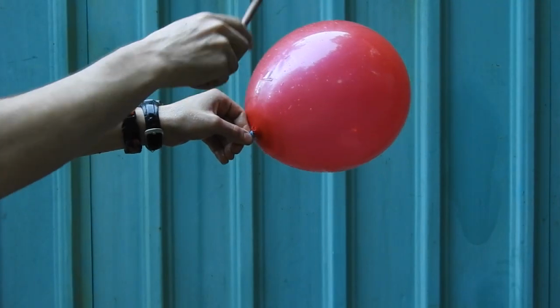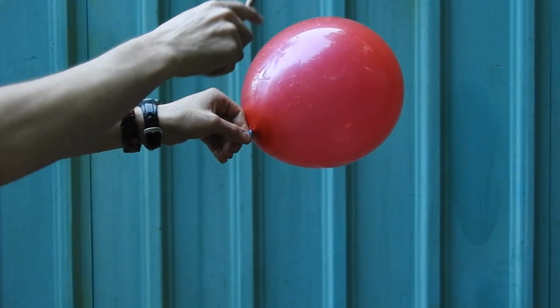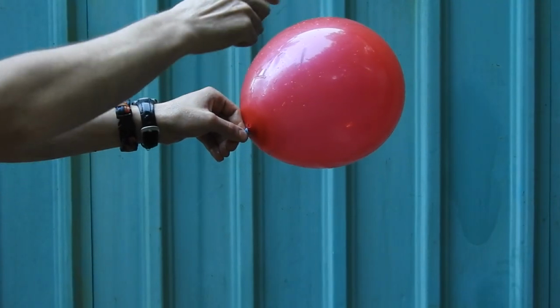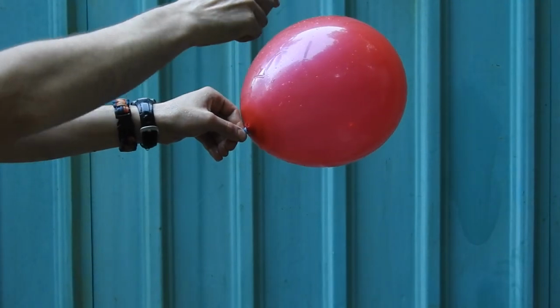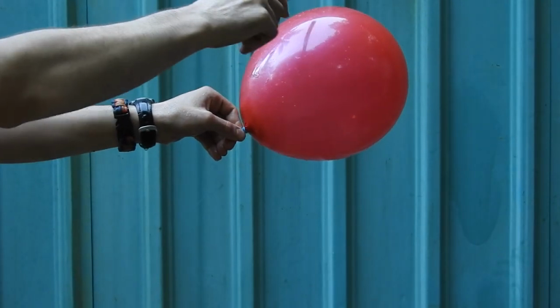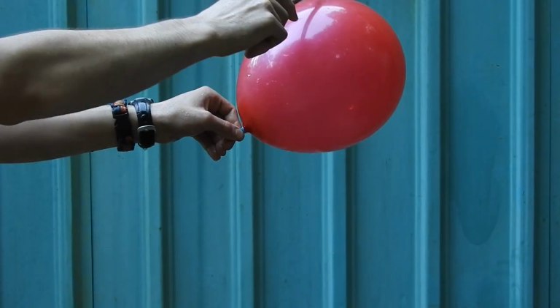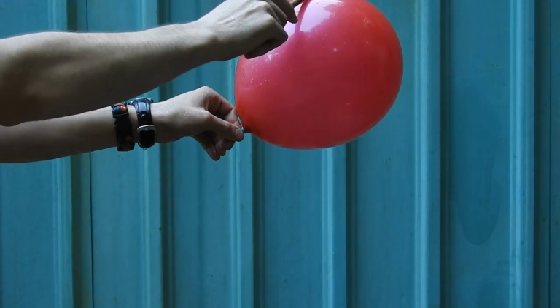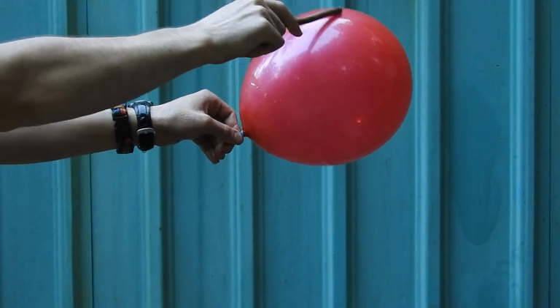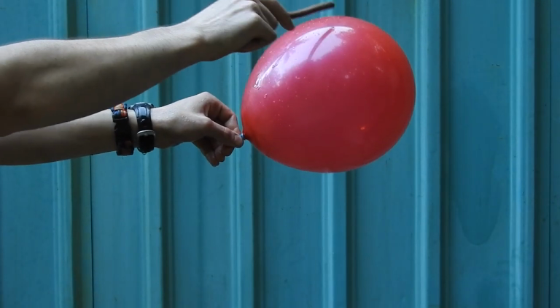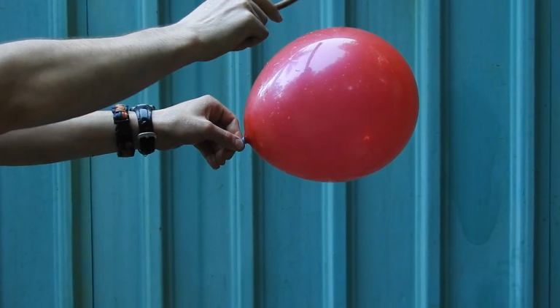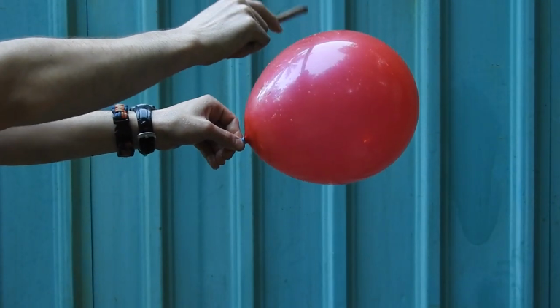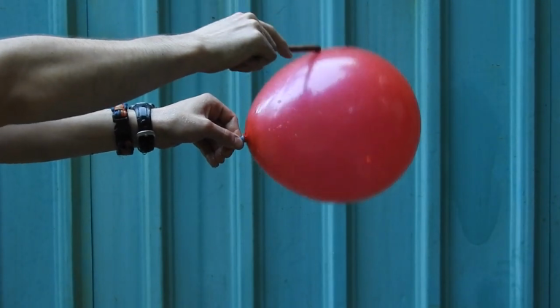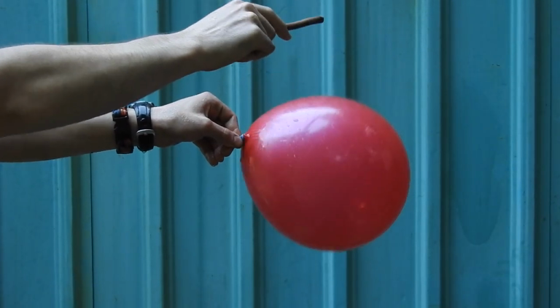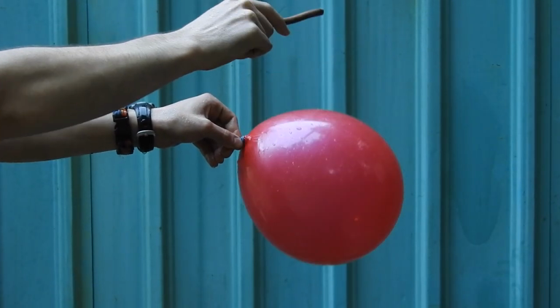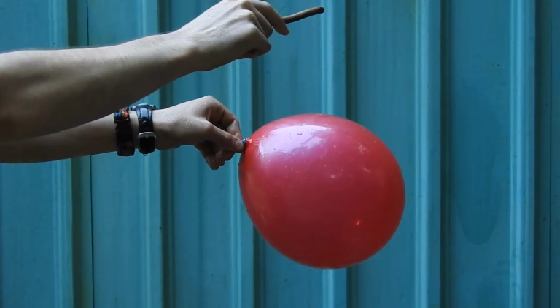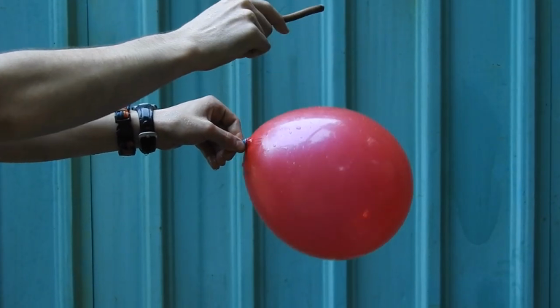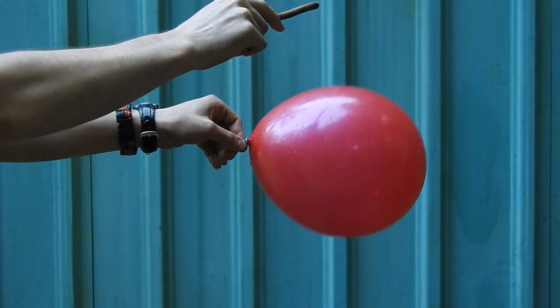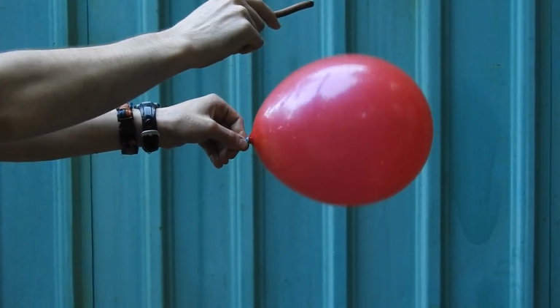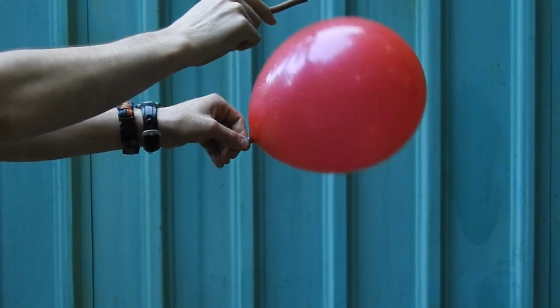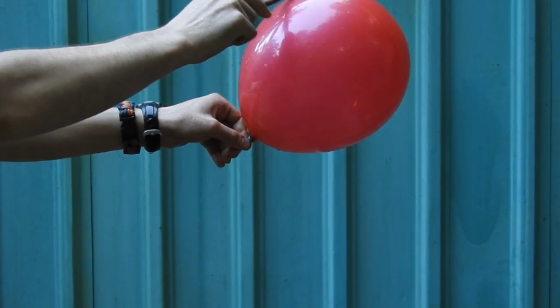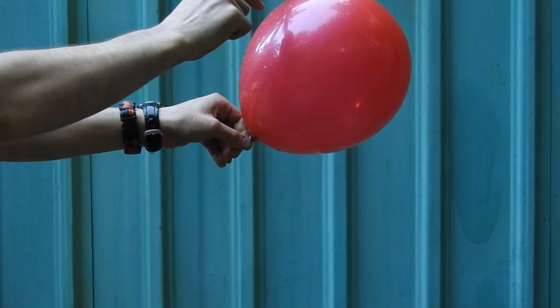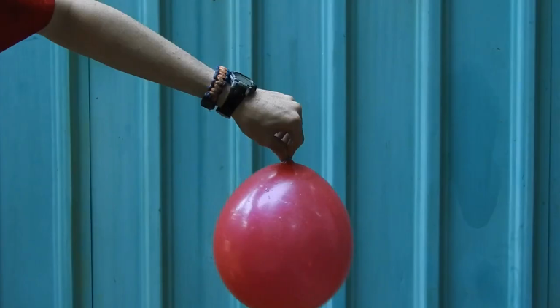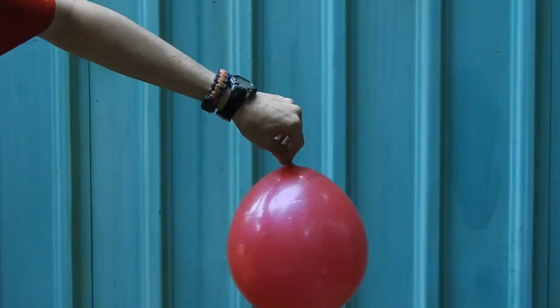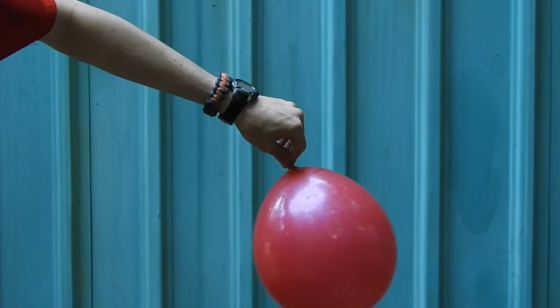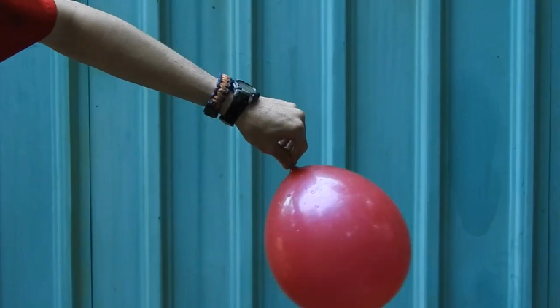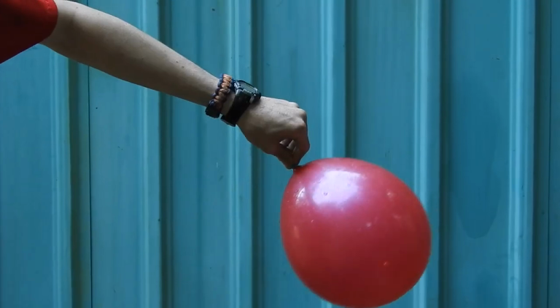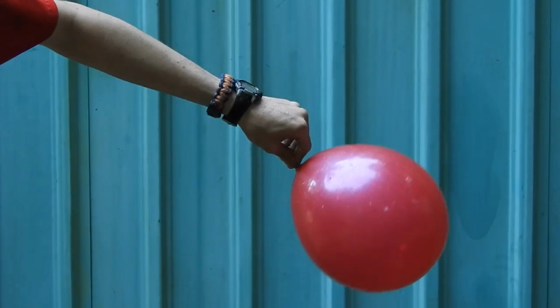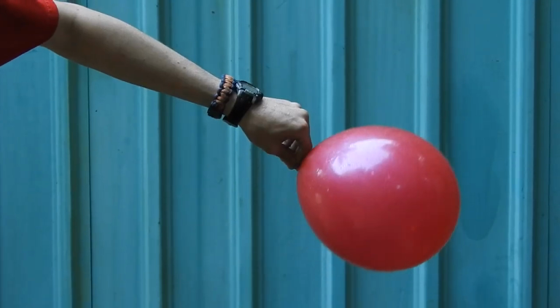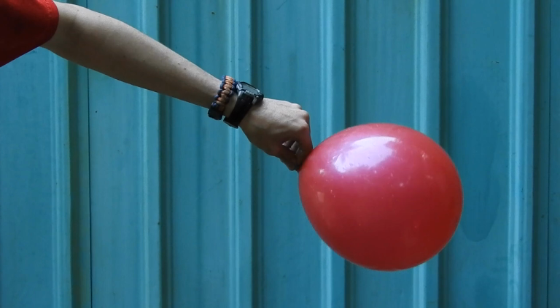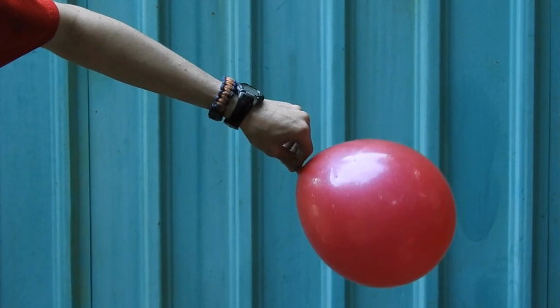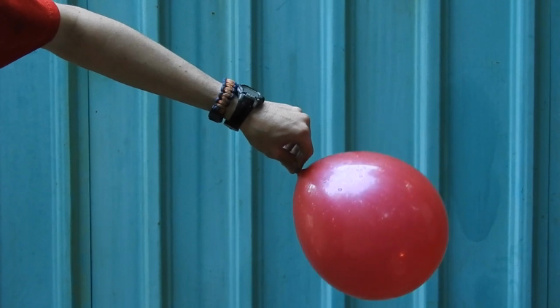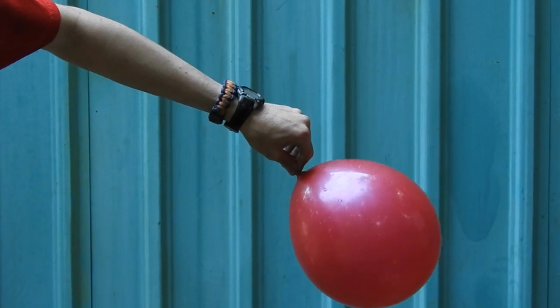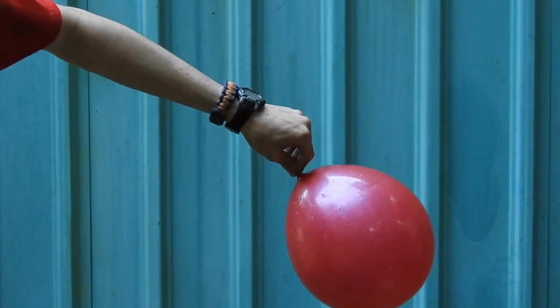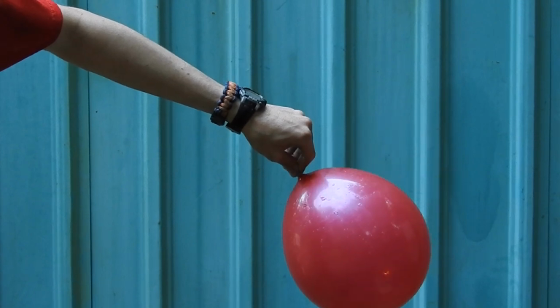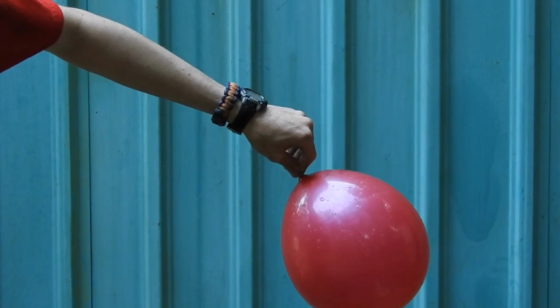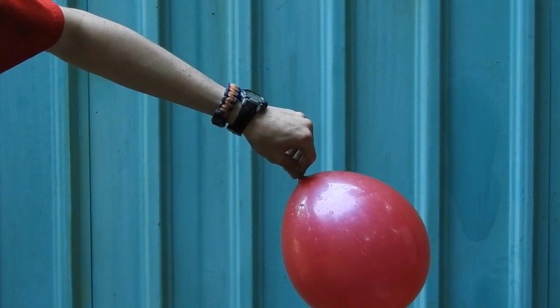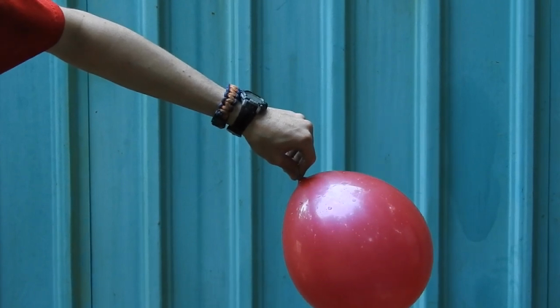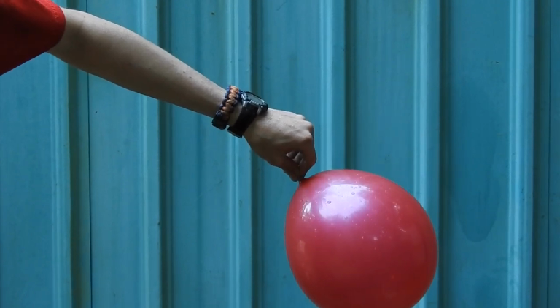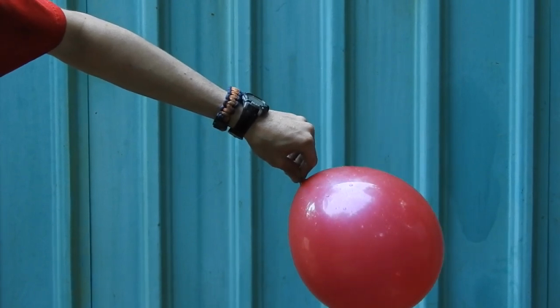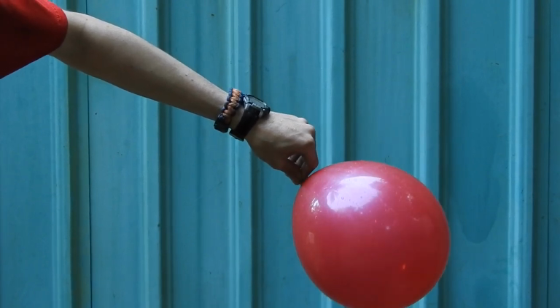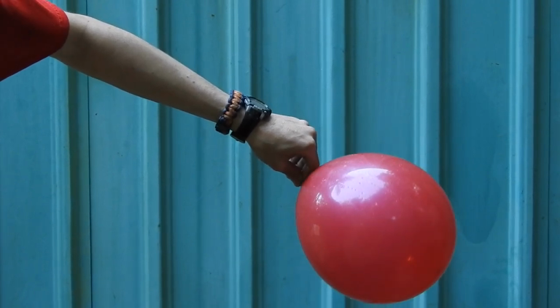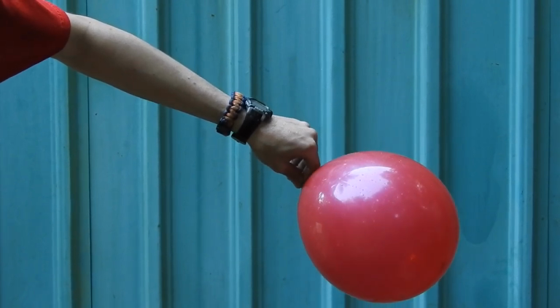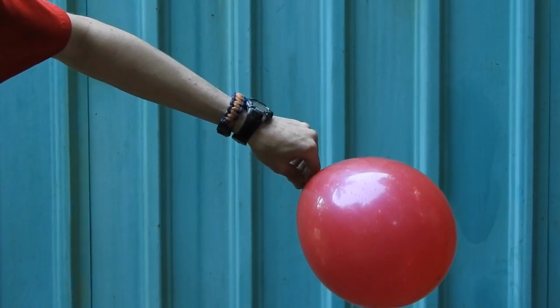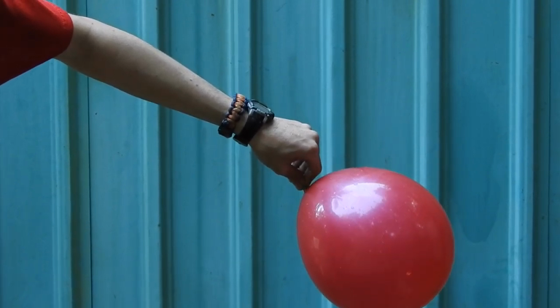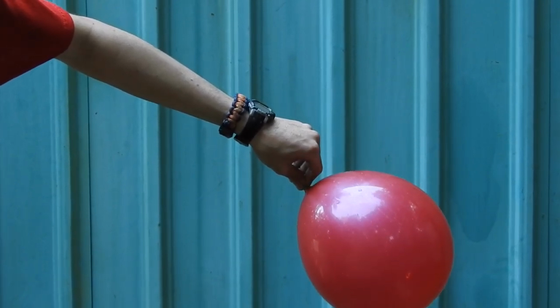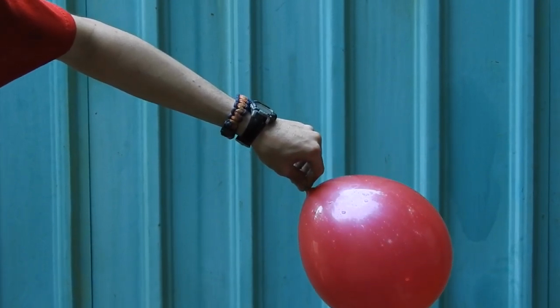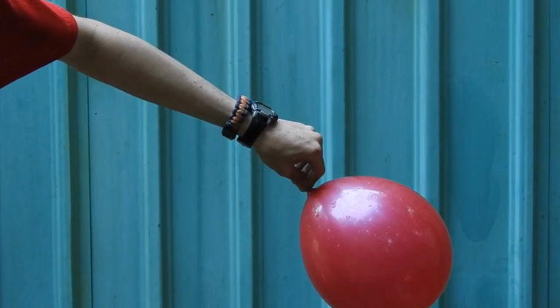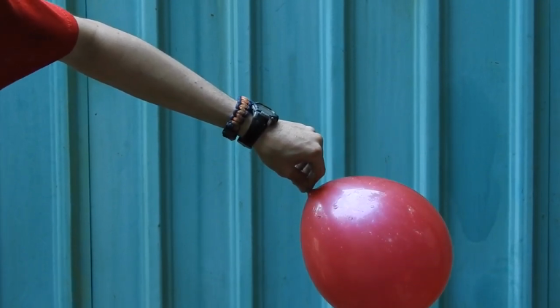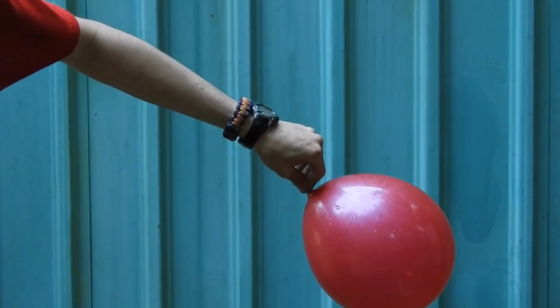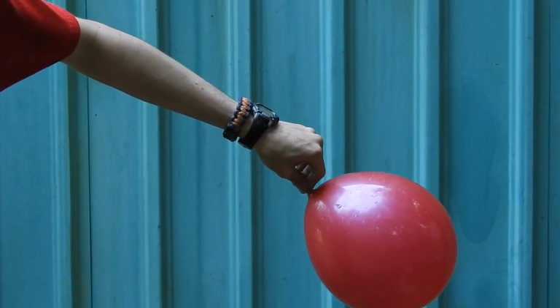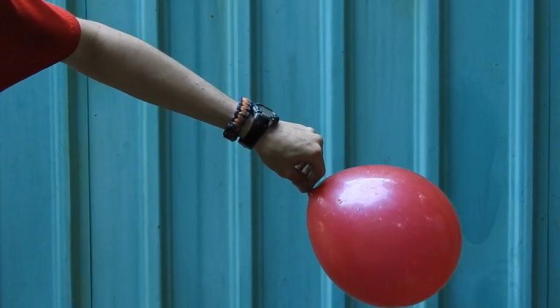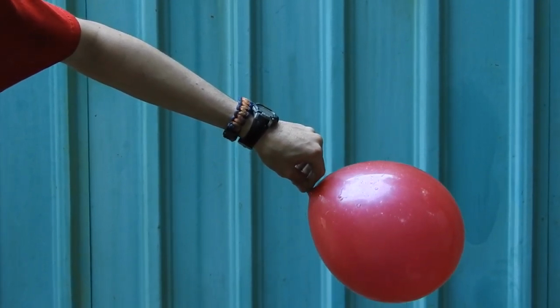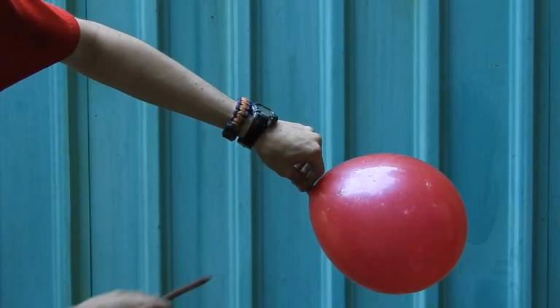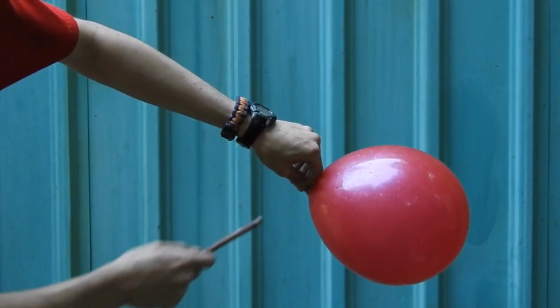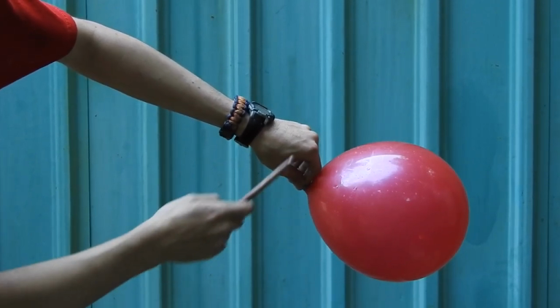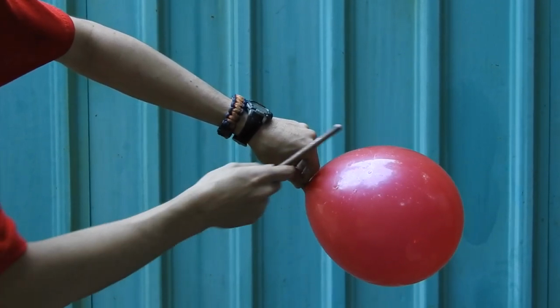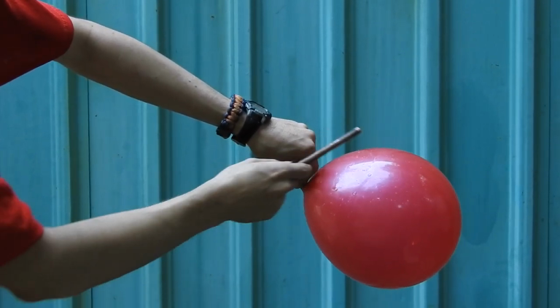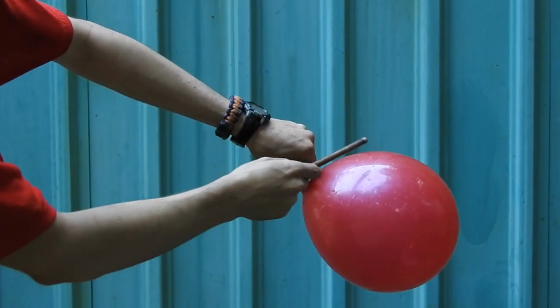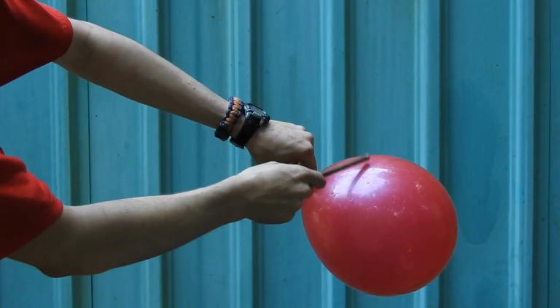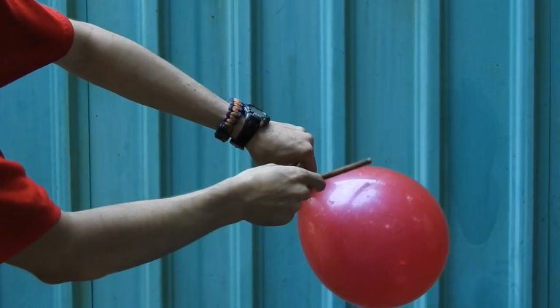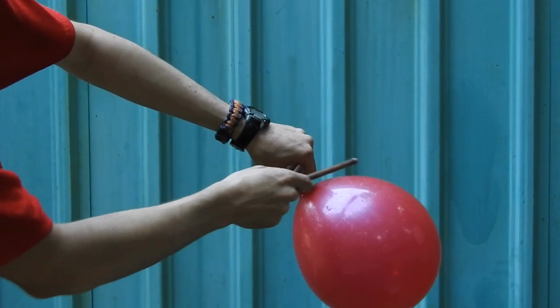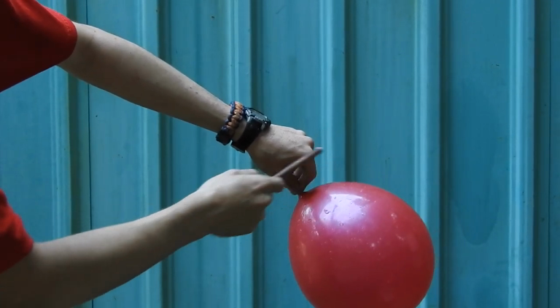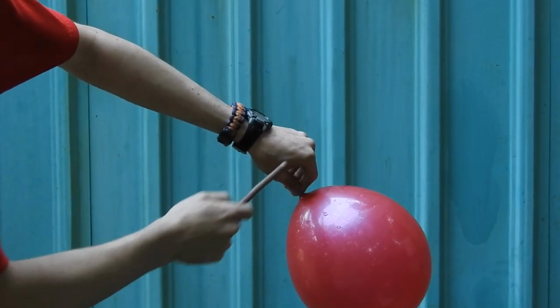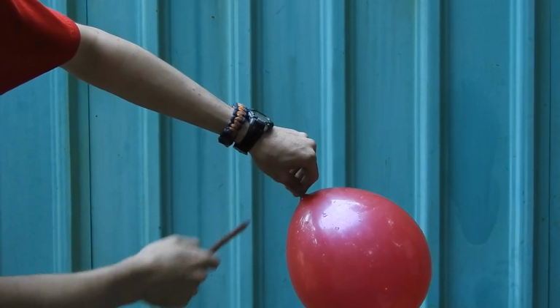I noticed that the balloon was trying to float a bit, which makes sense because of the hydrogen. Carbon monoxide is also light in air, but by a smaller margin.